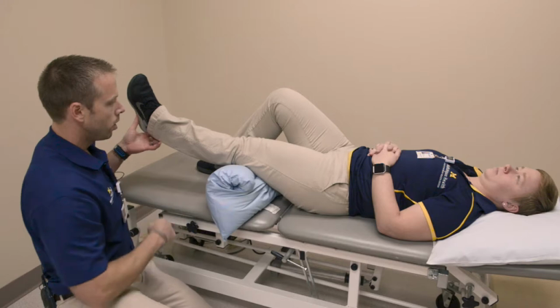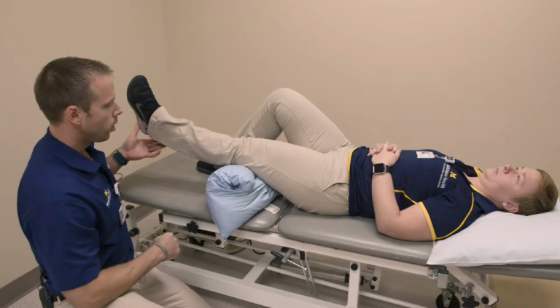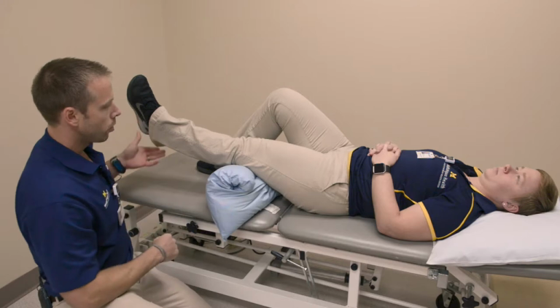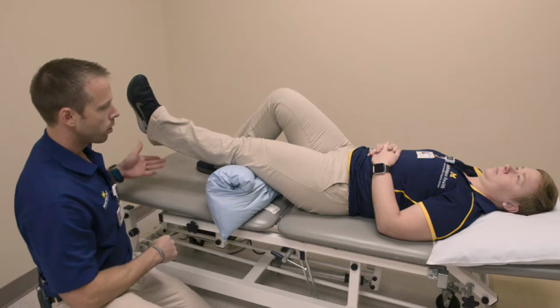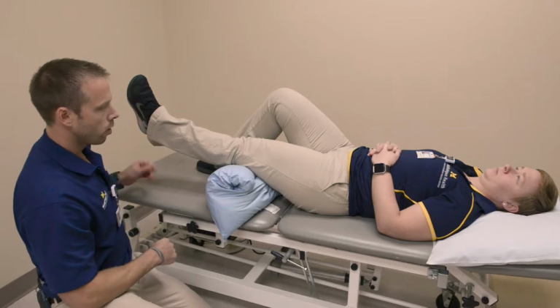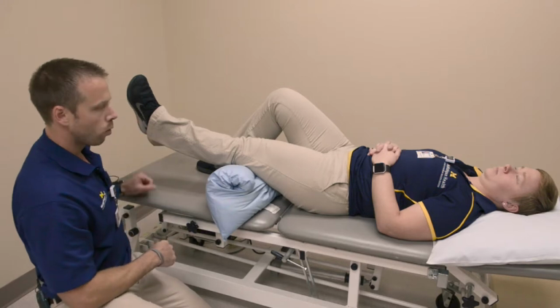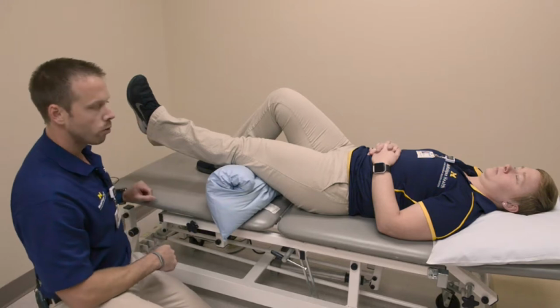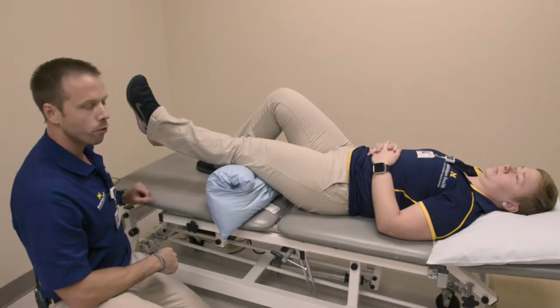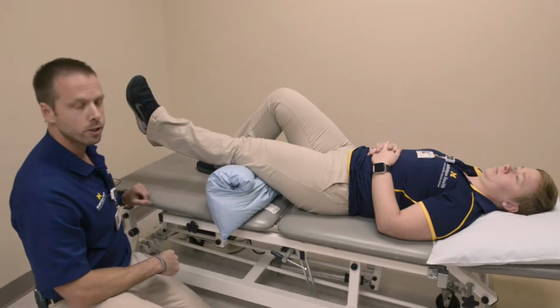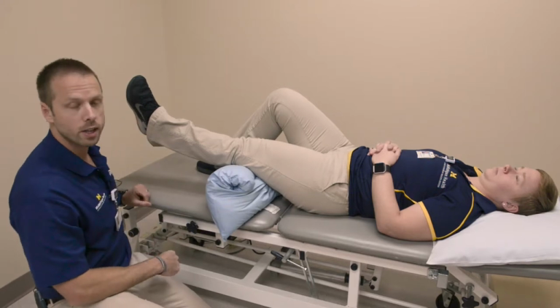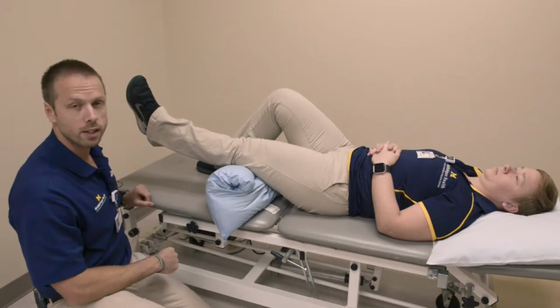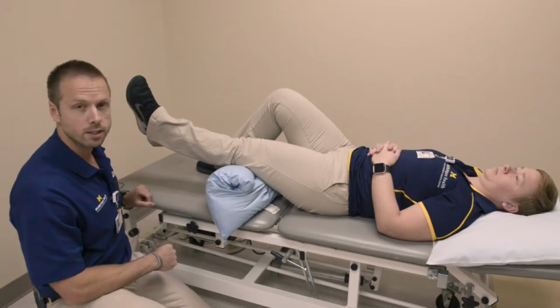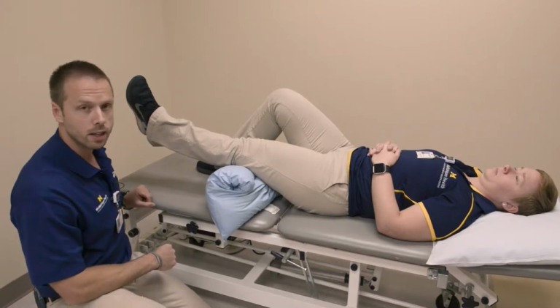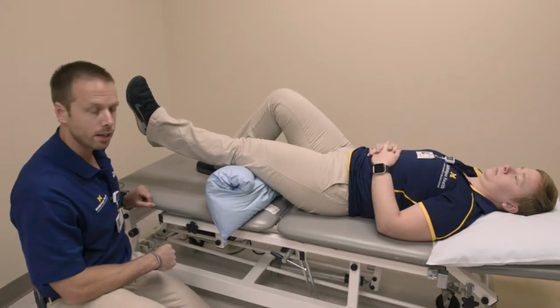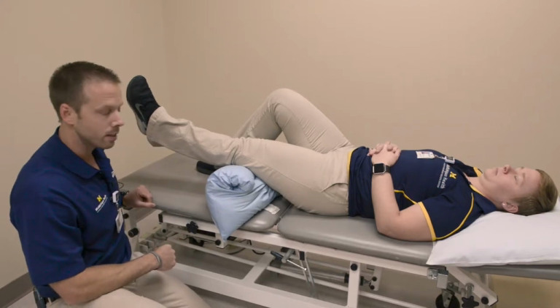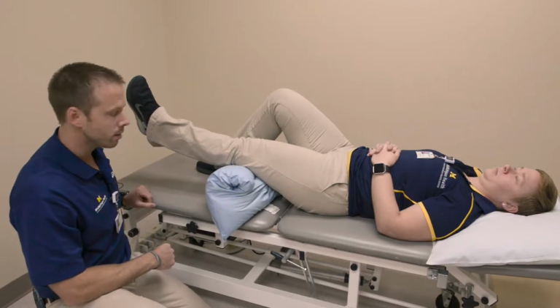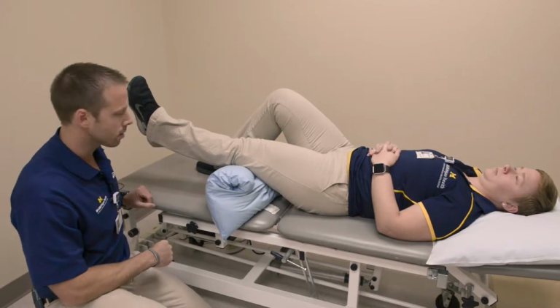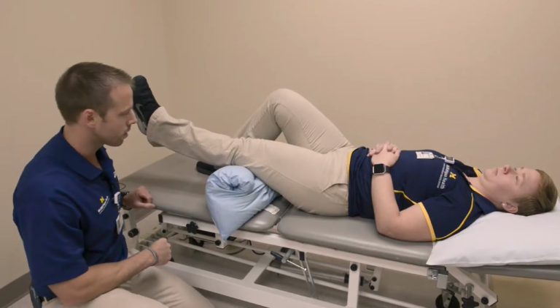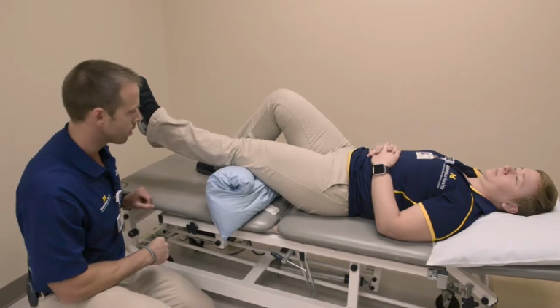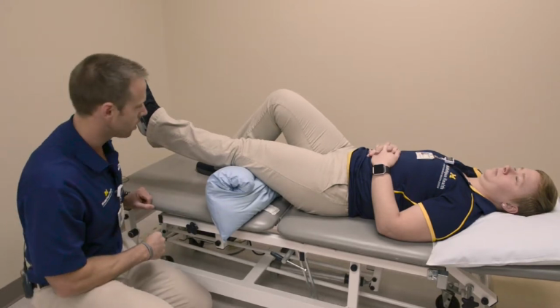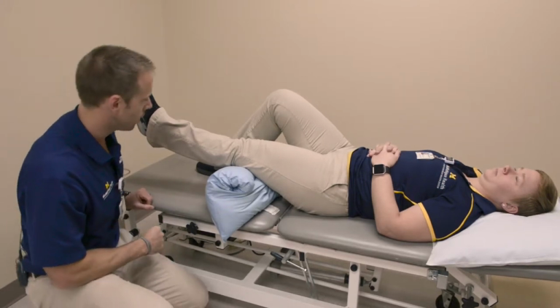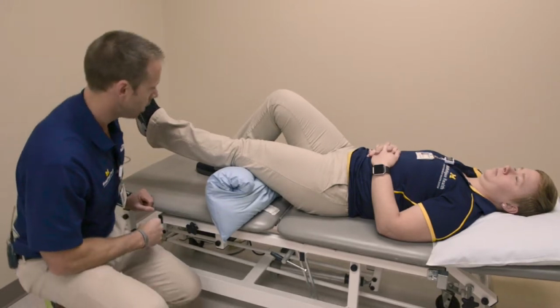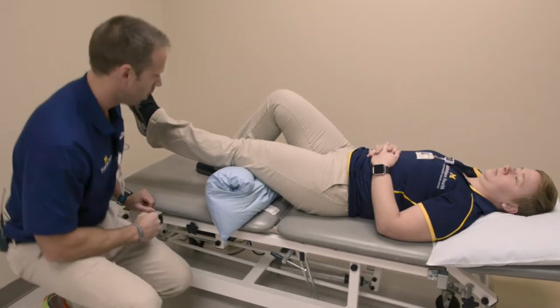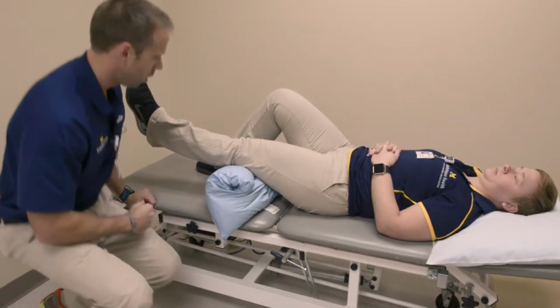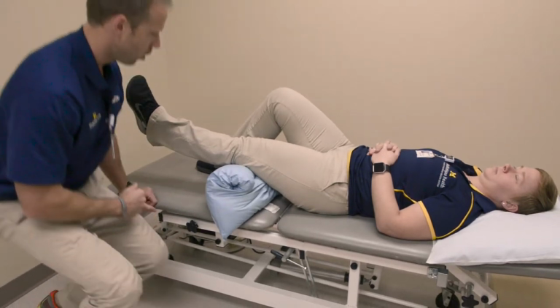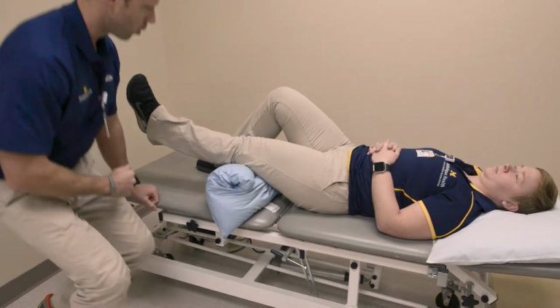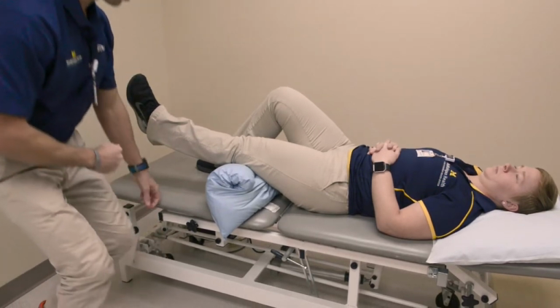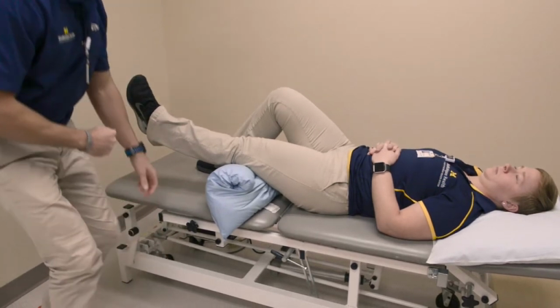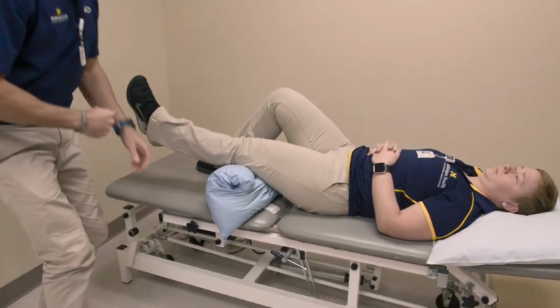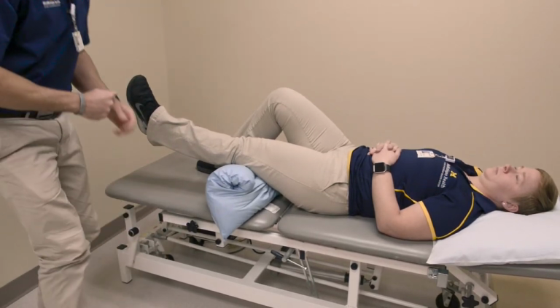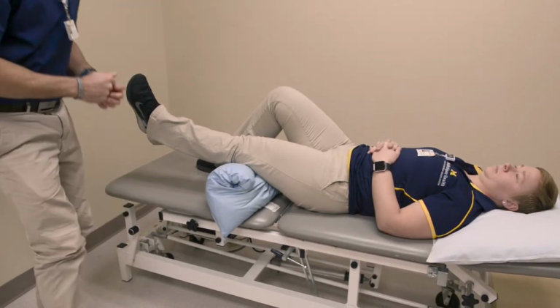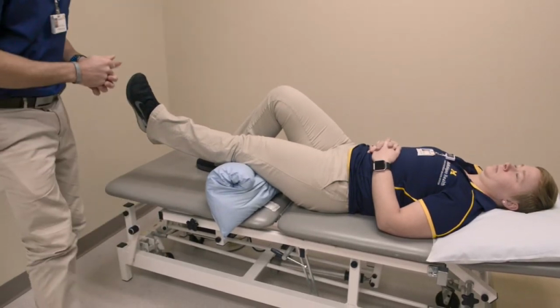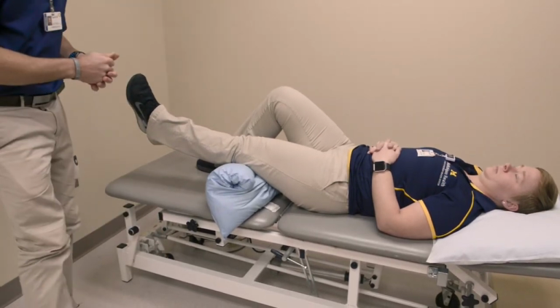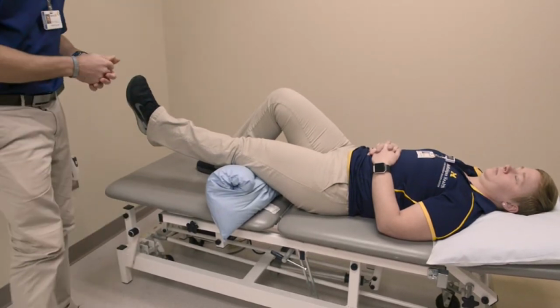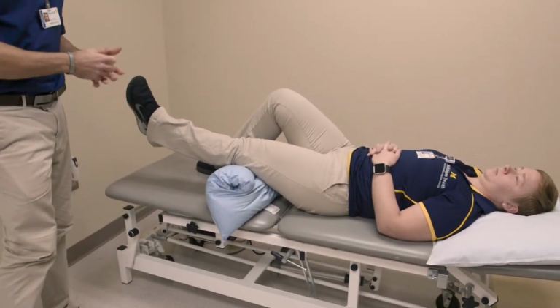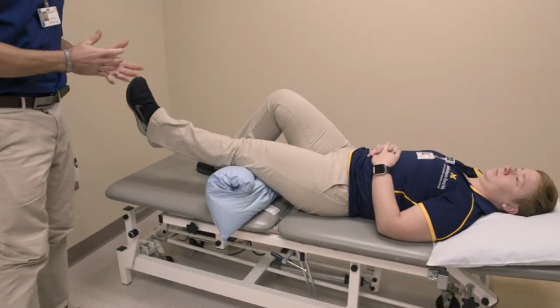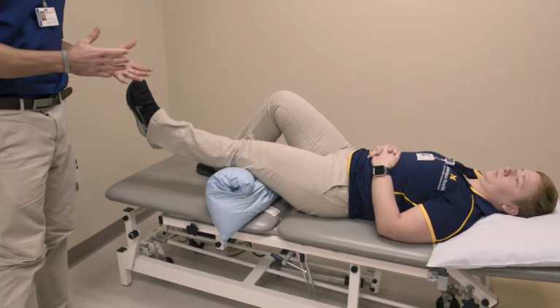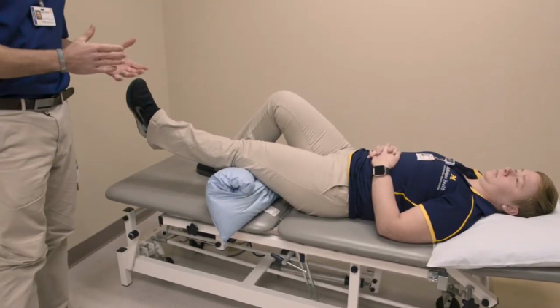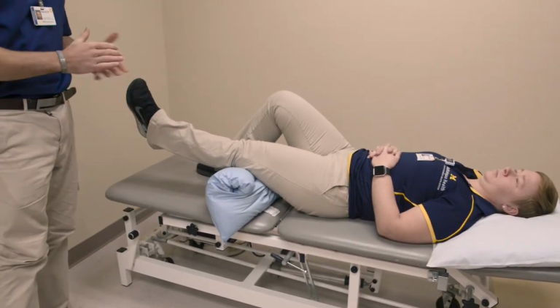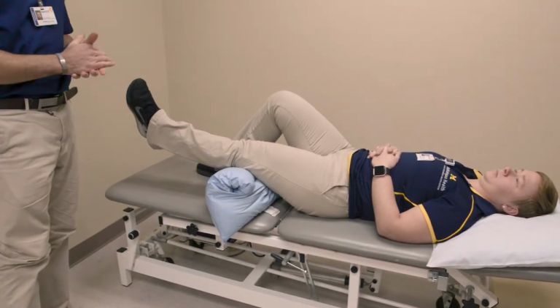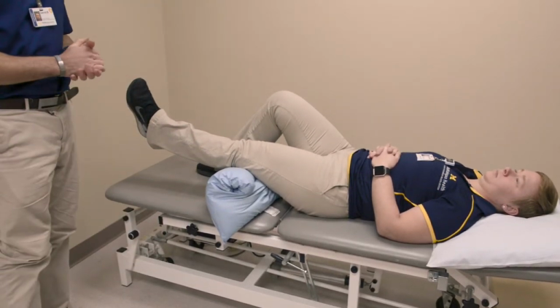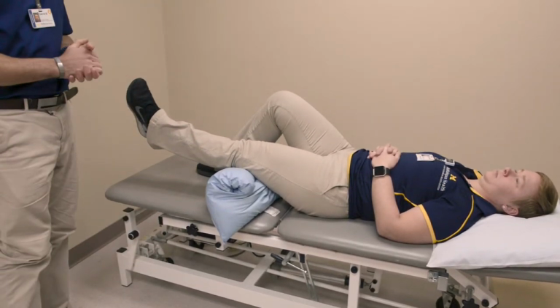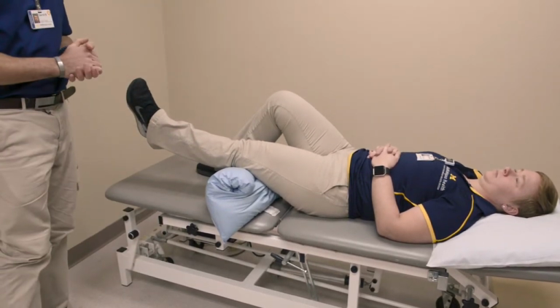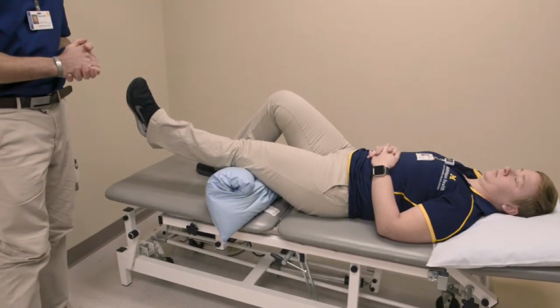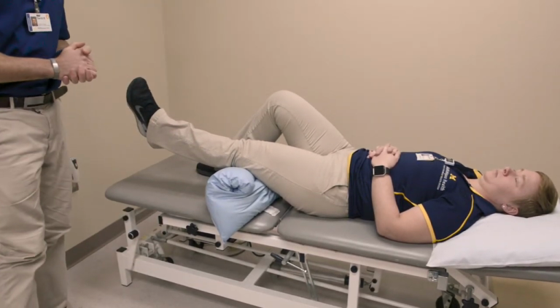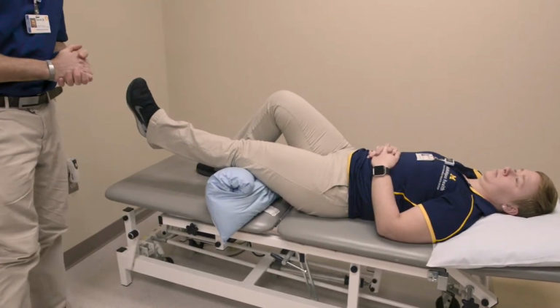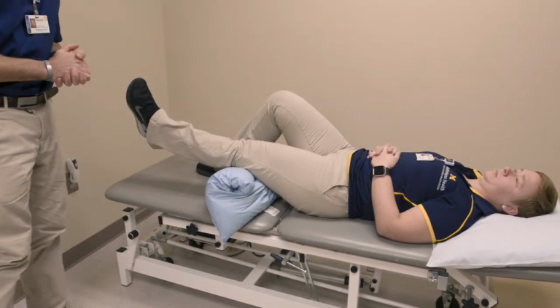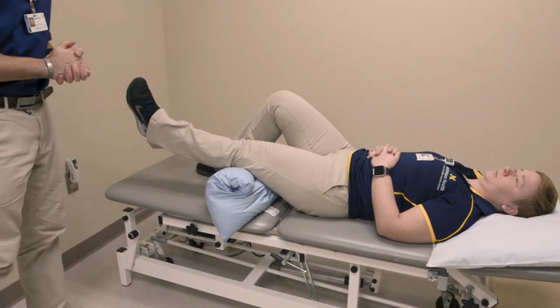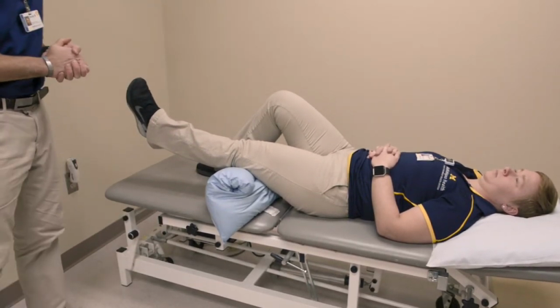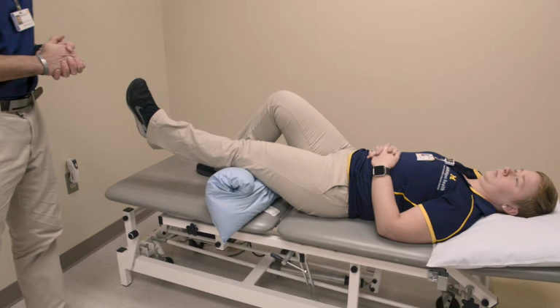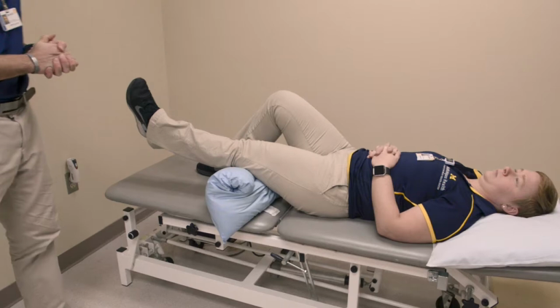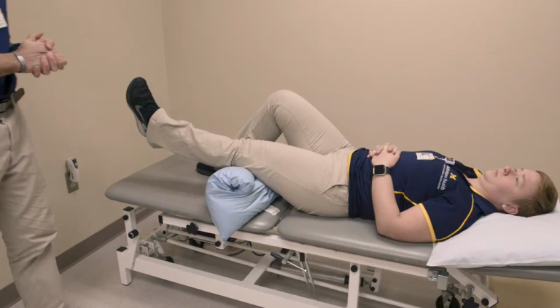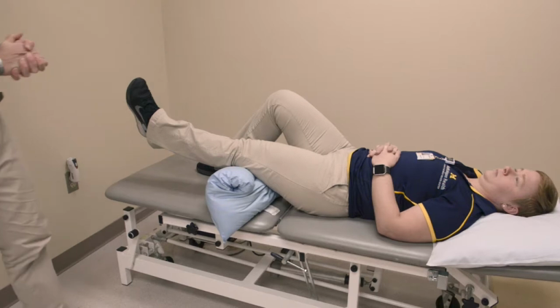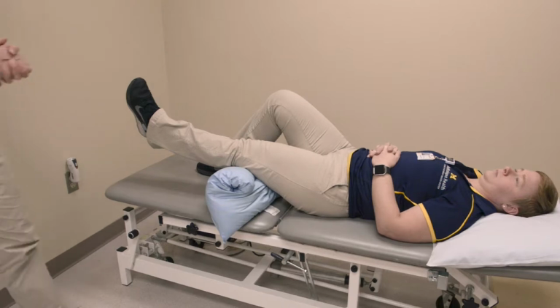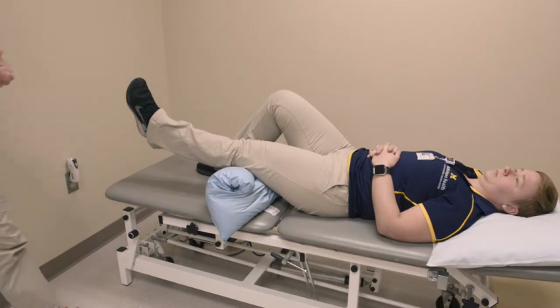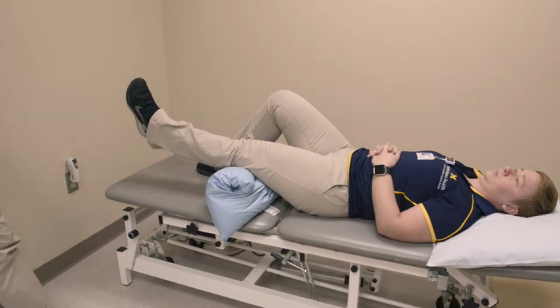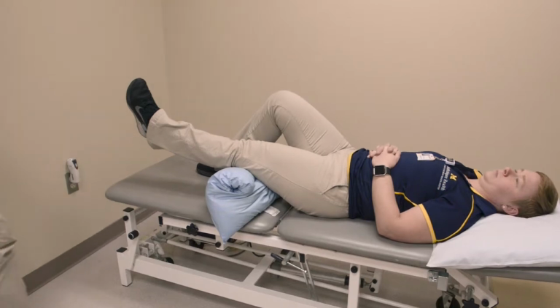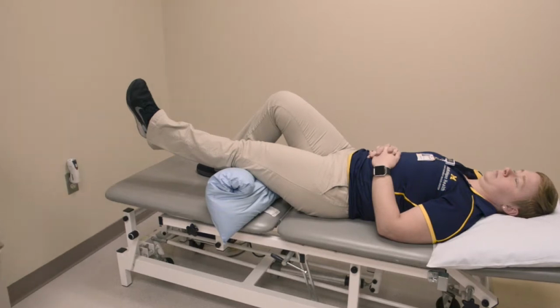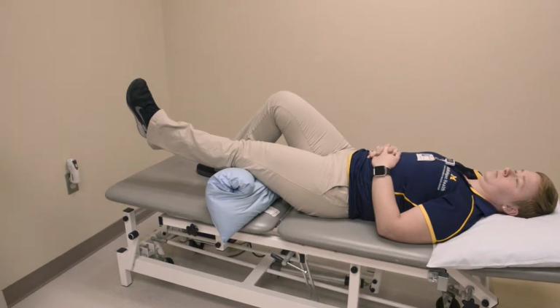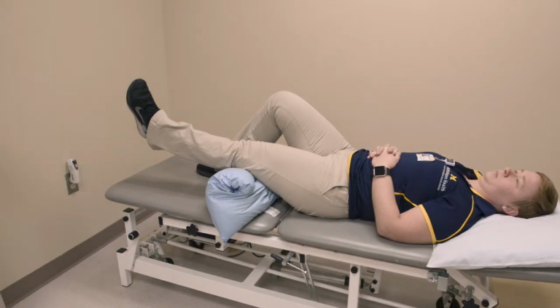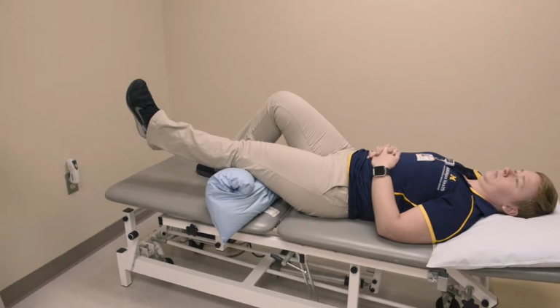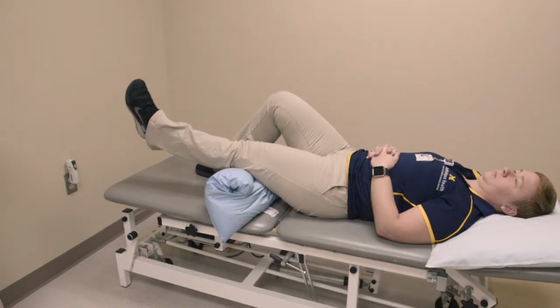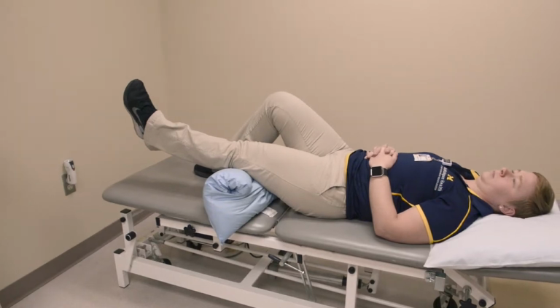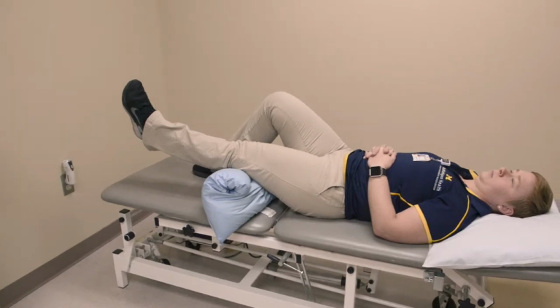You're going to hold for 10 seconds. You're going to repeat this exercise 10 times, and do it 3 to 4 times per day.